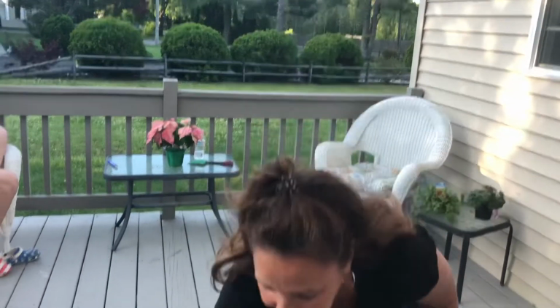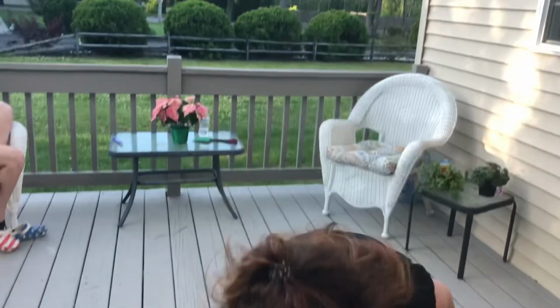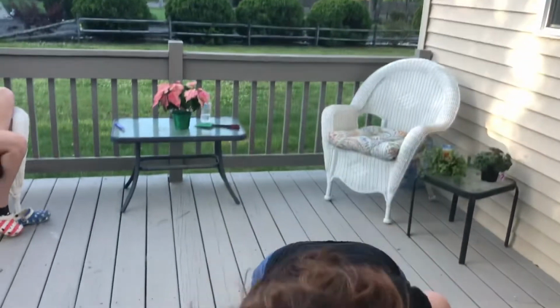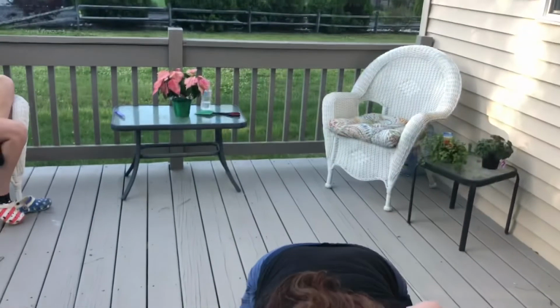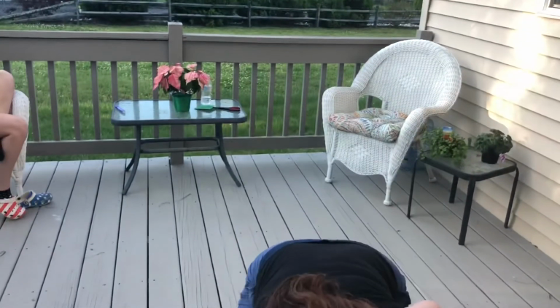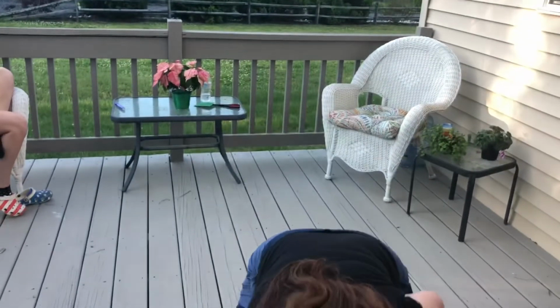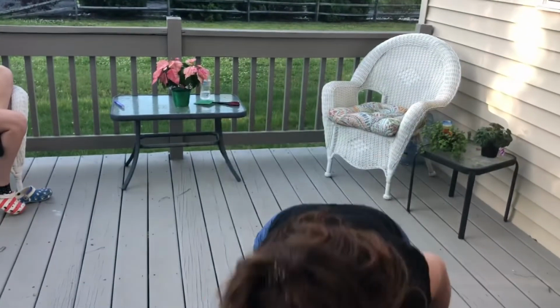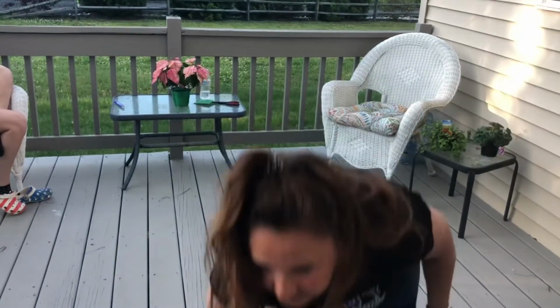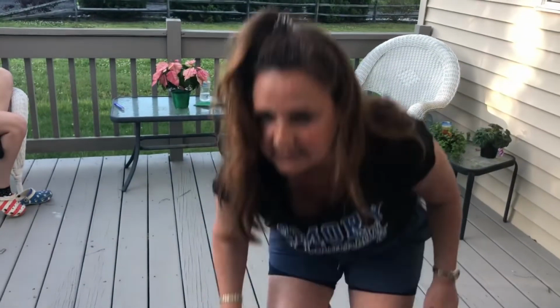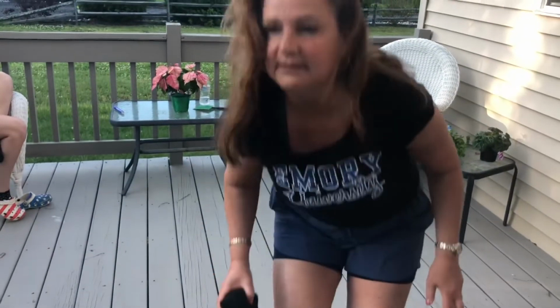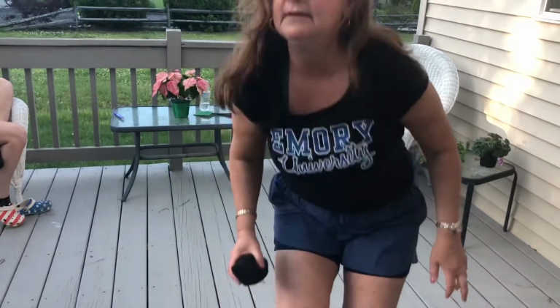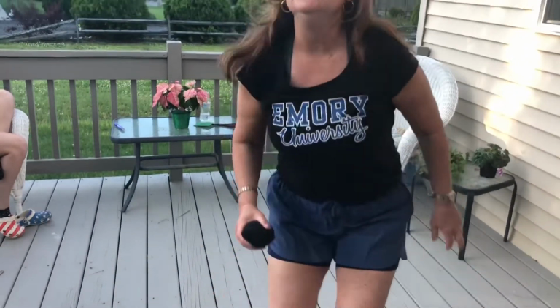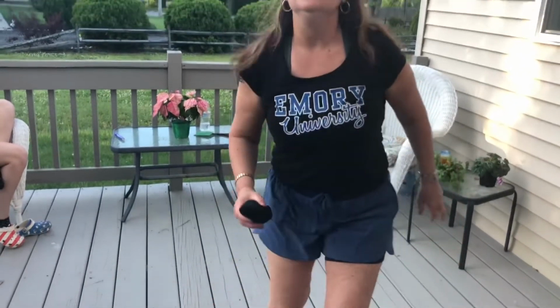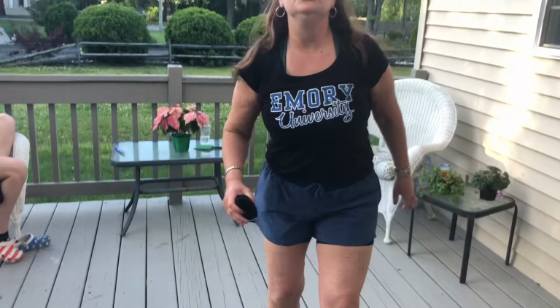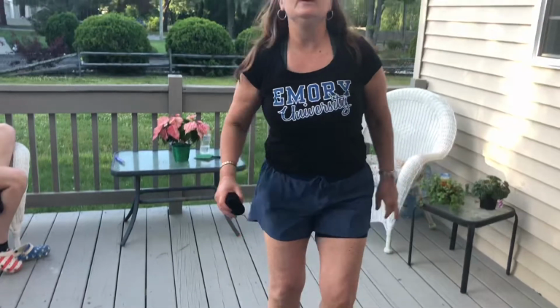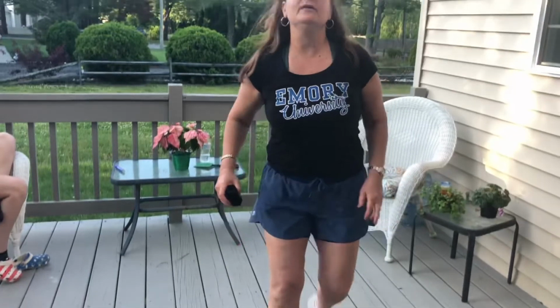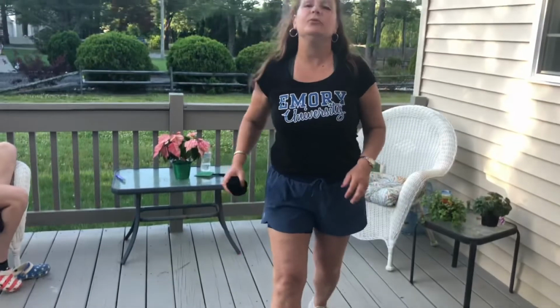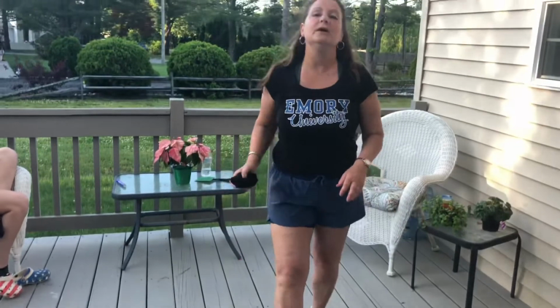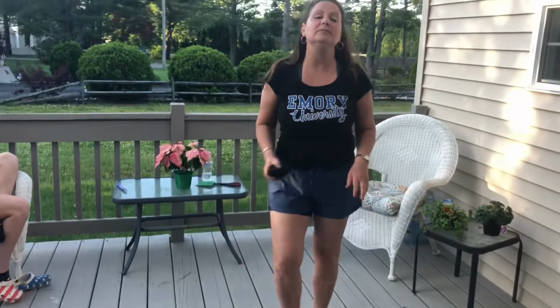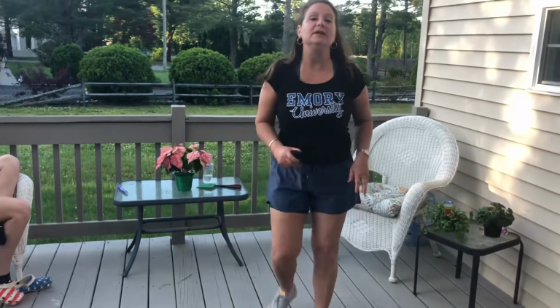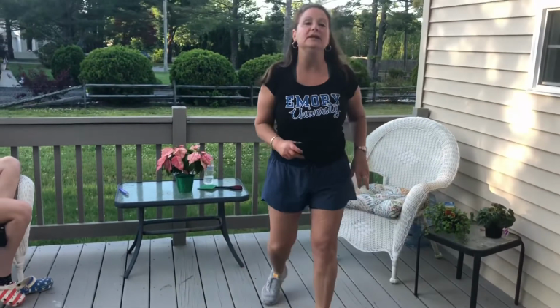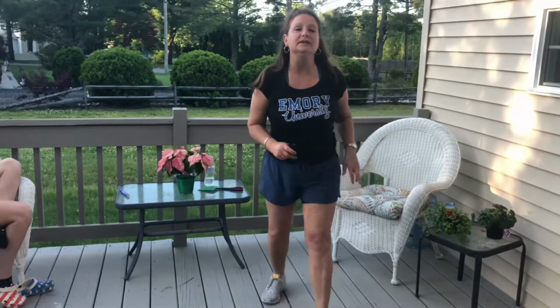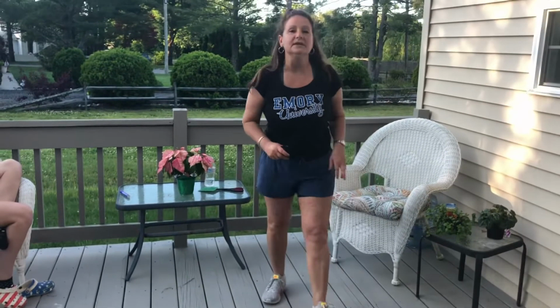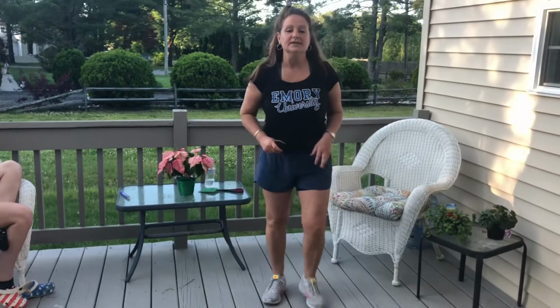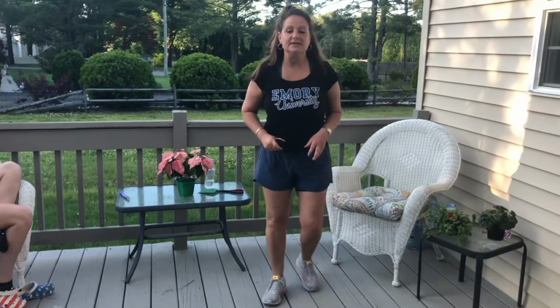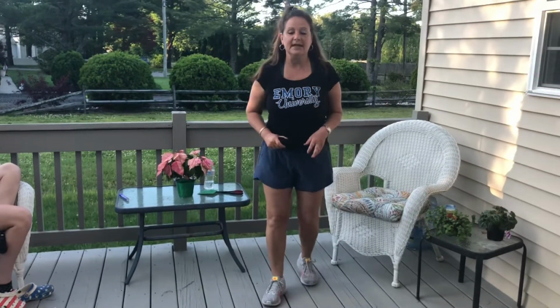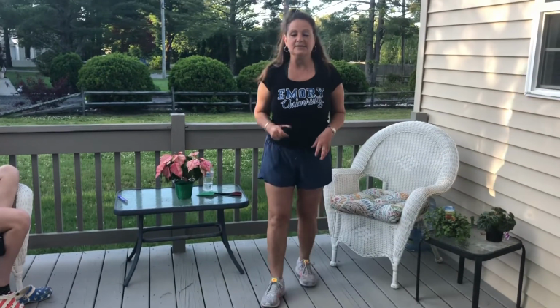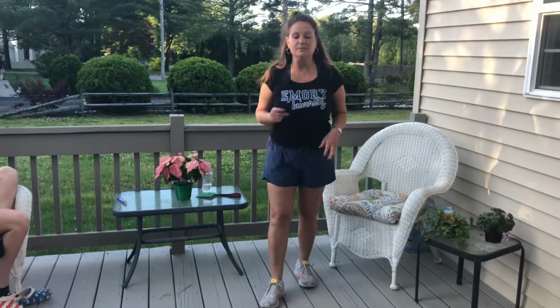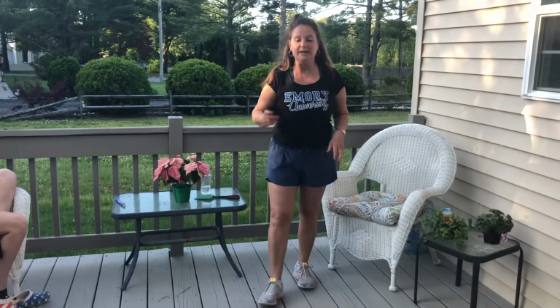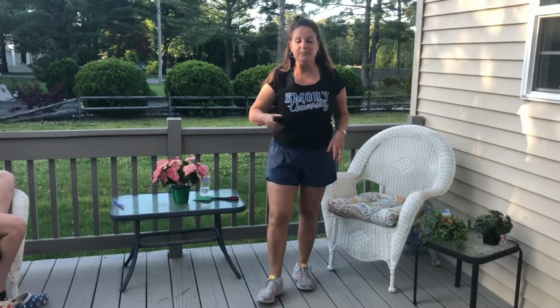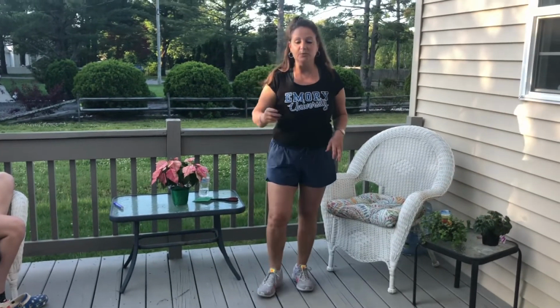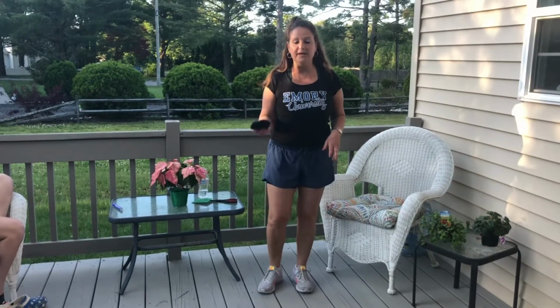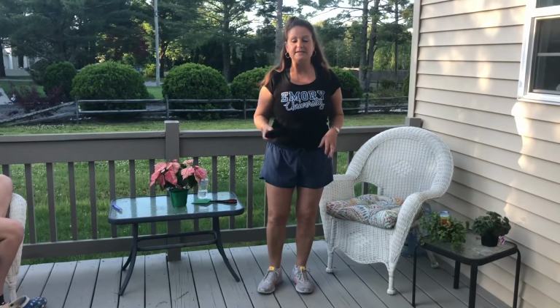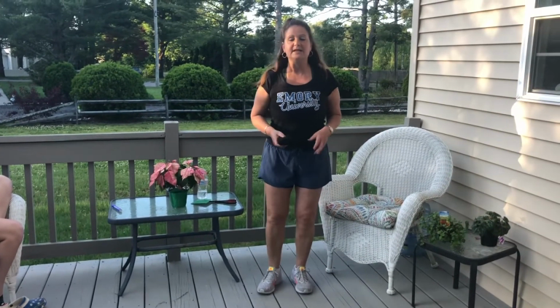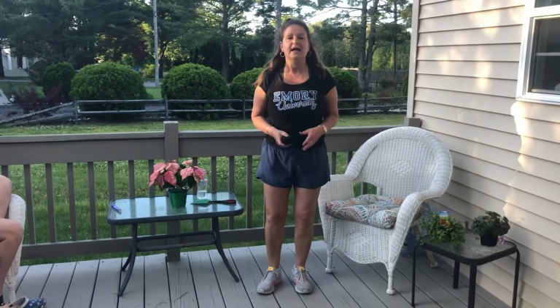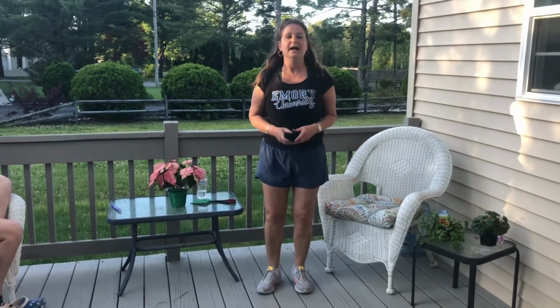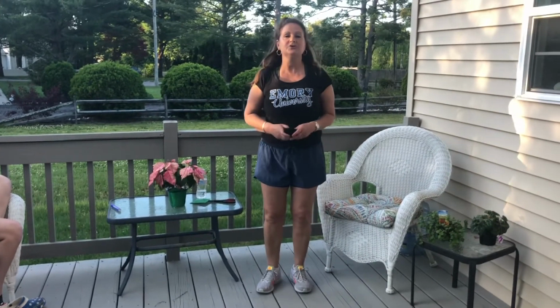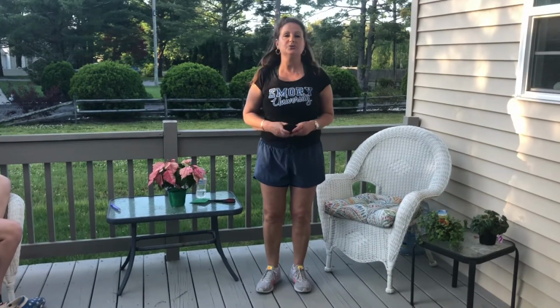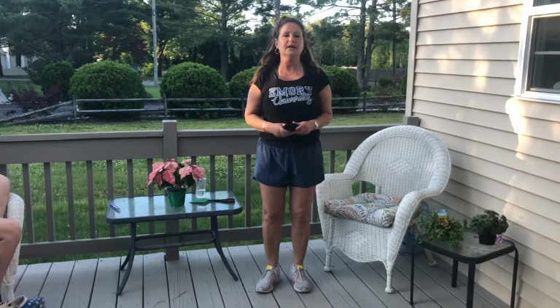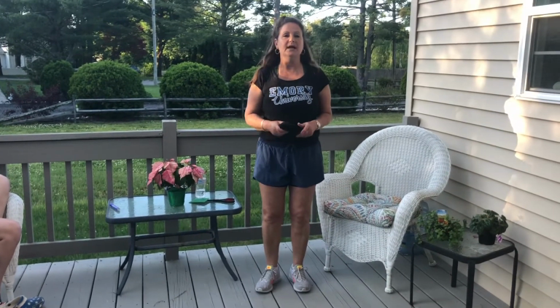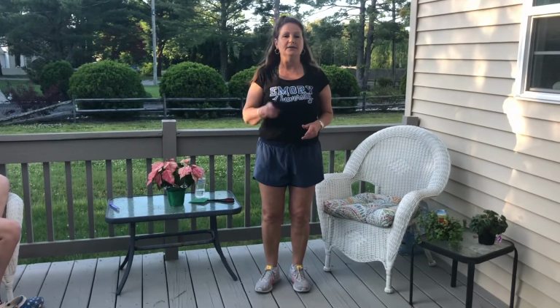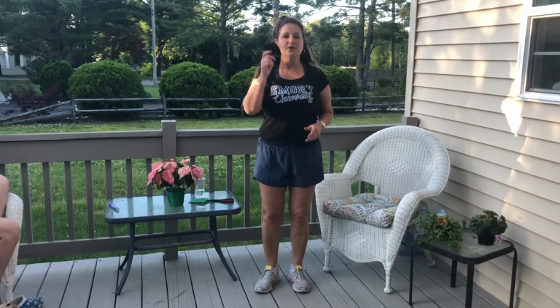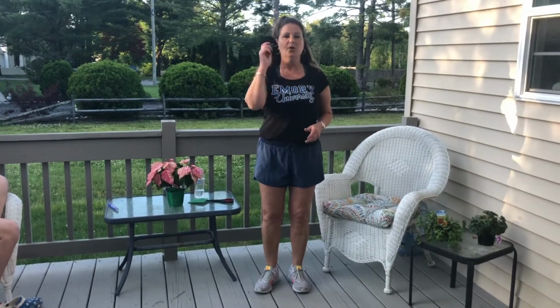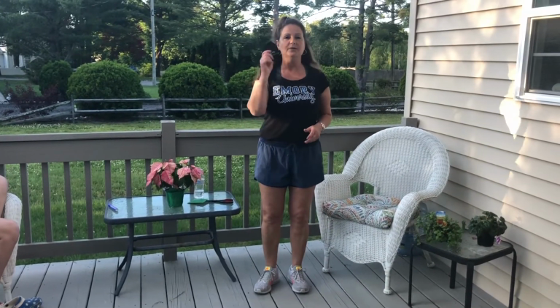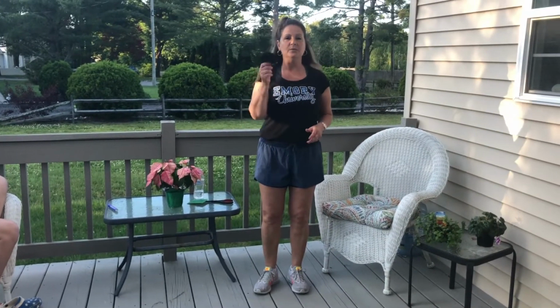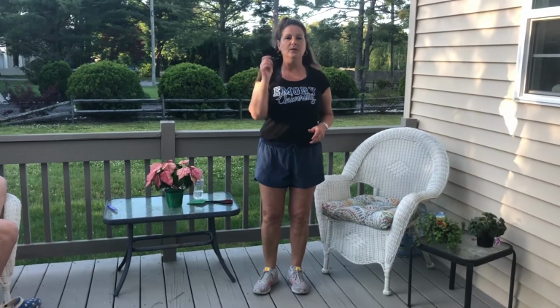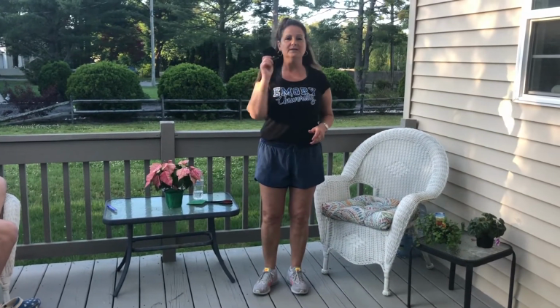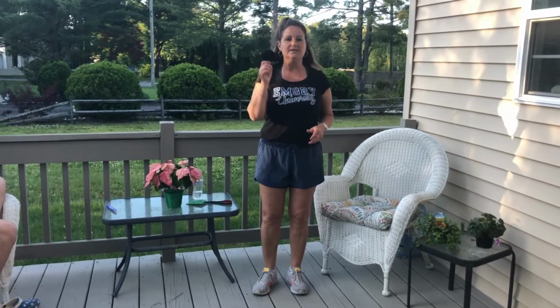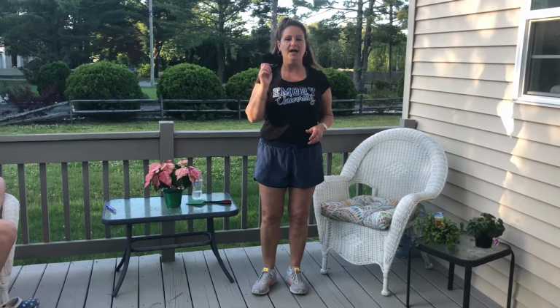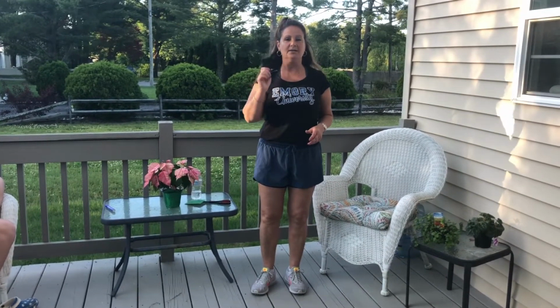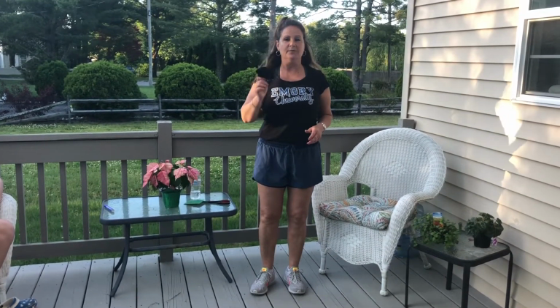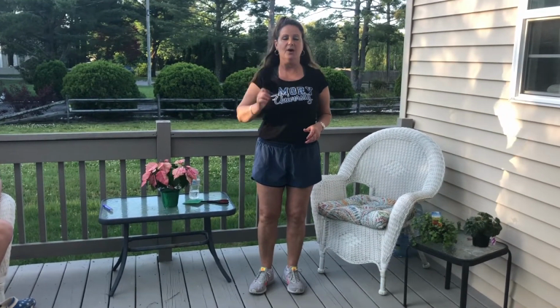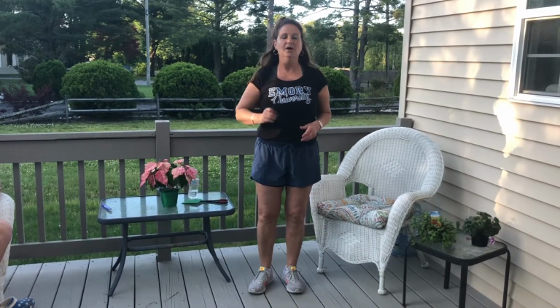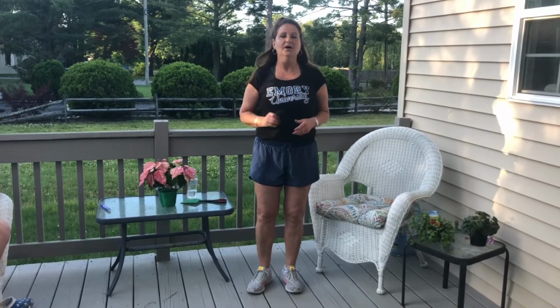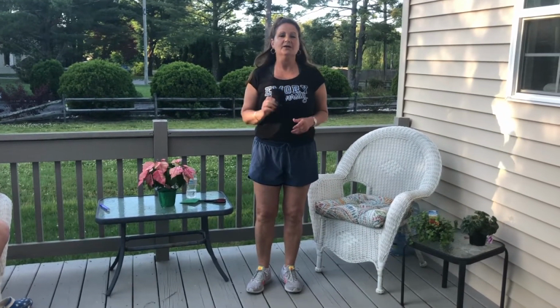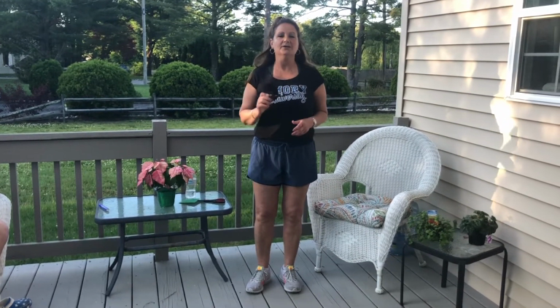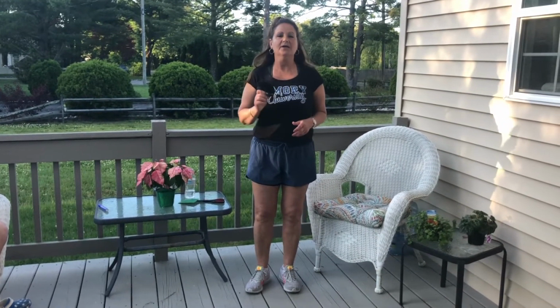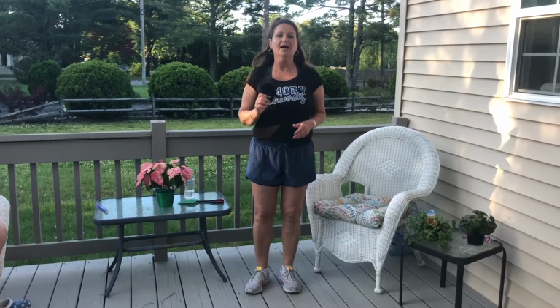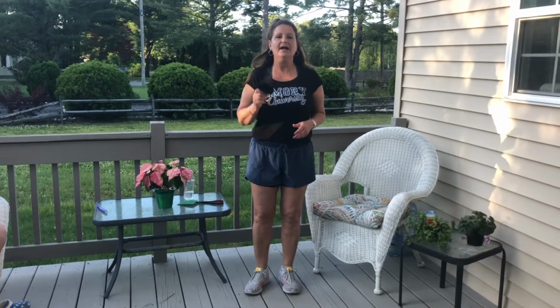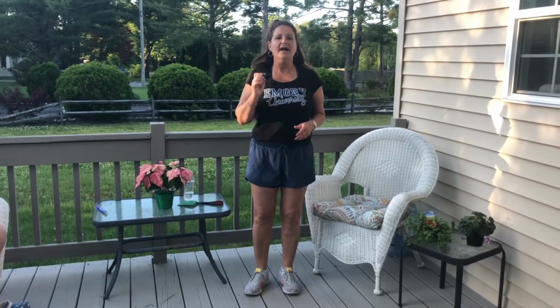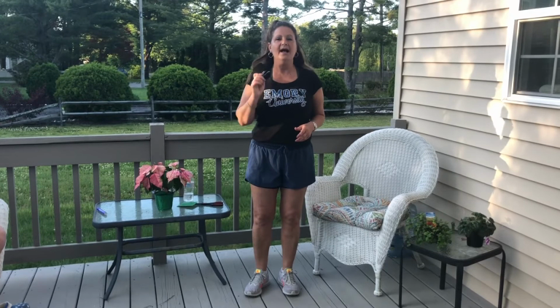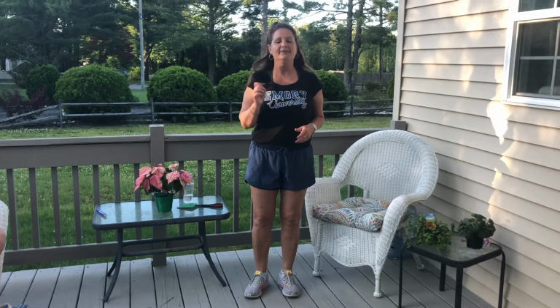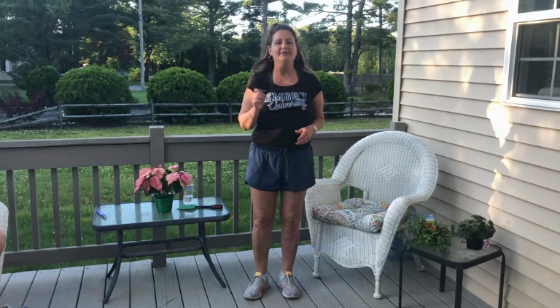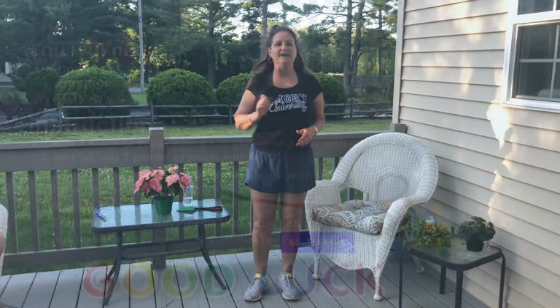You have one minute to get as many points as you can. Only one sock ball — good luck, have fun!